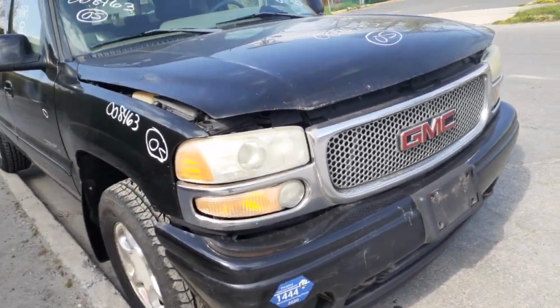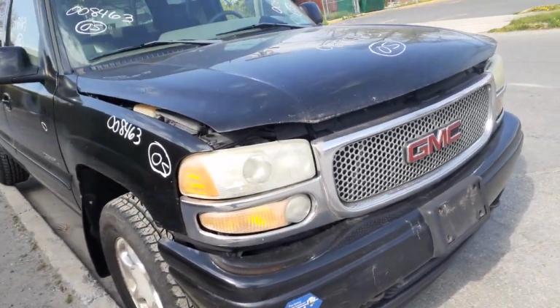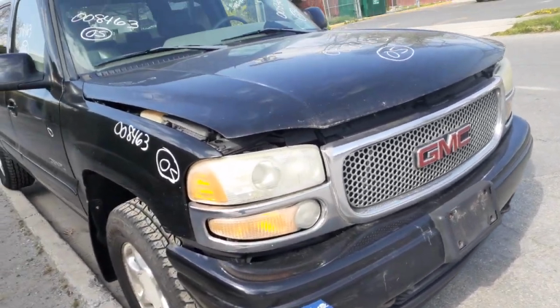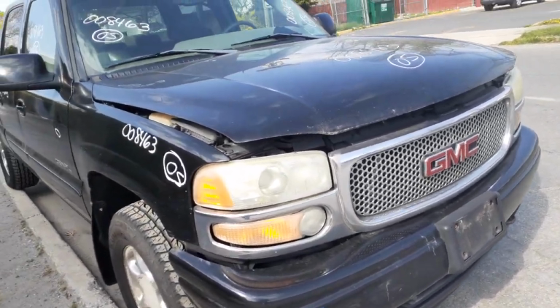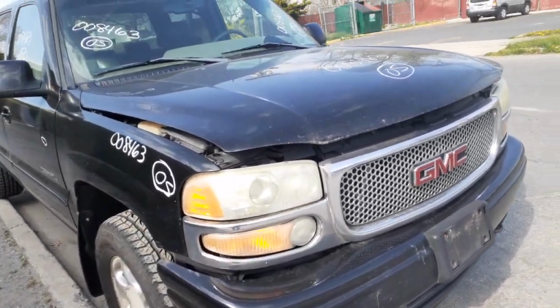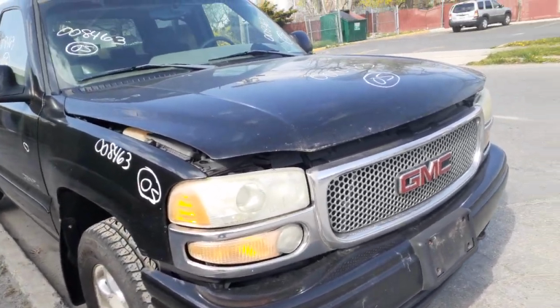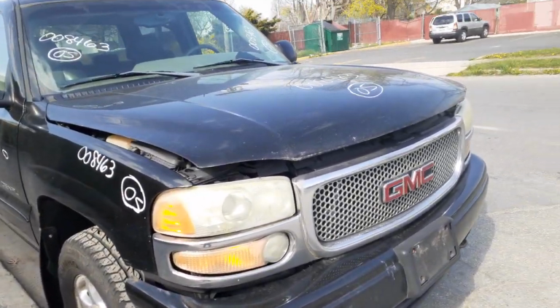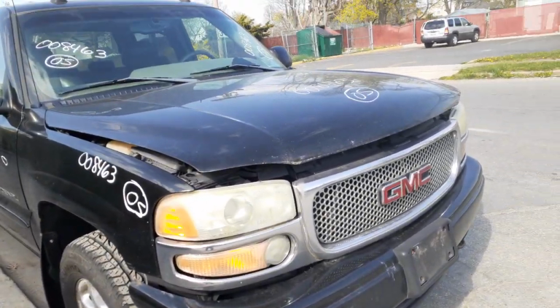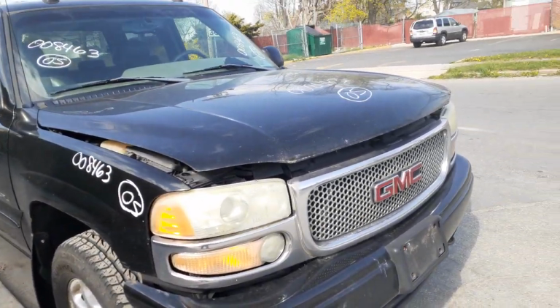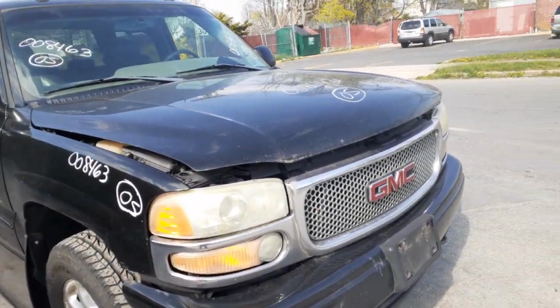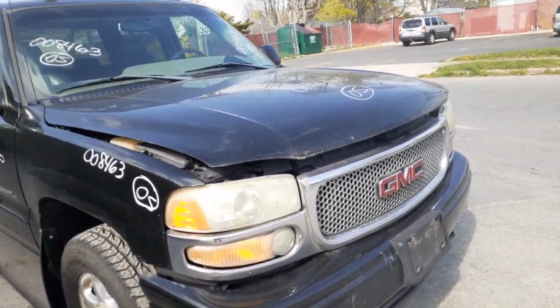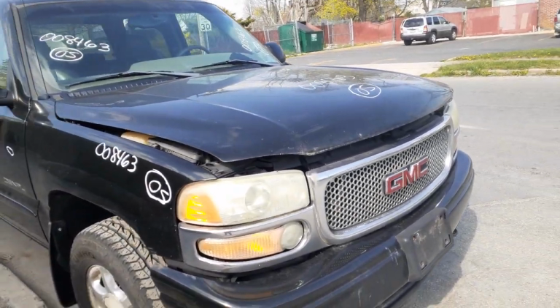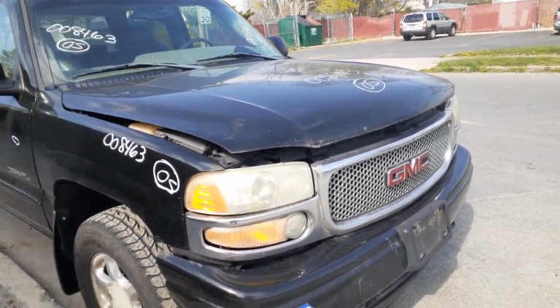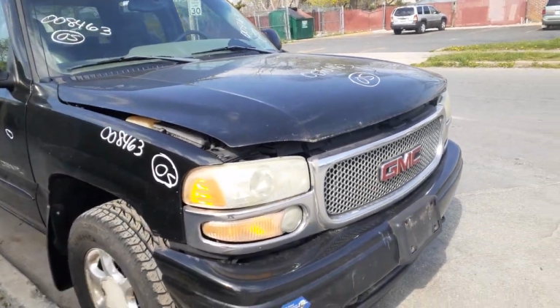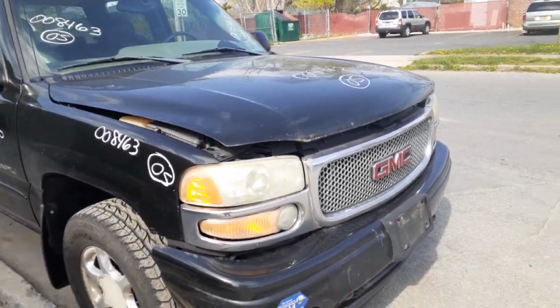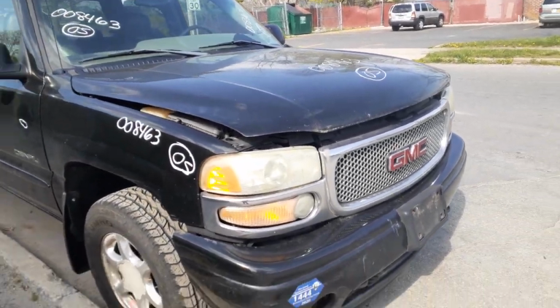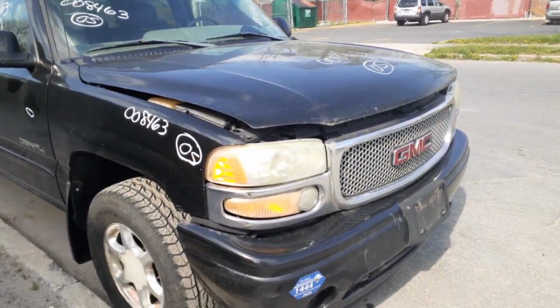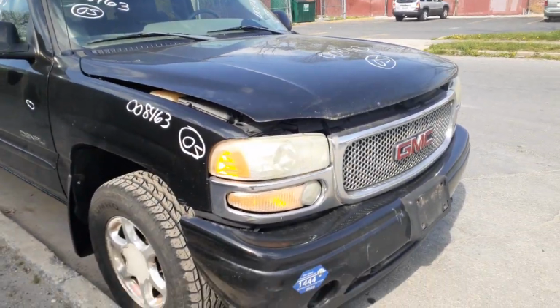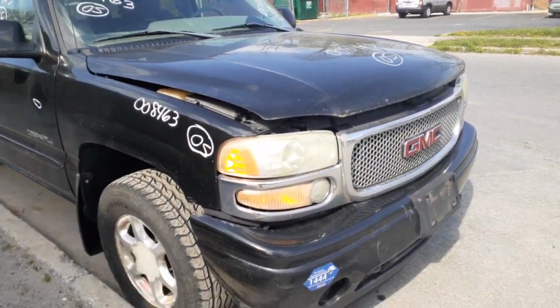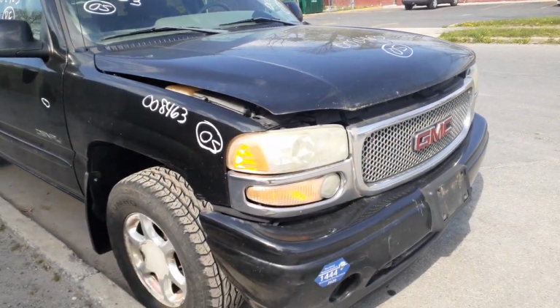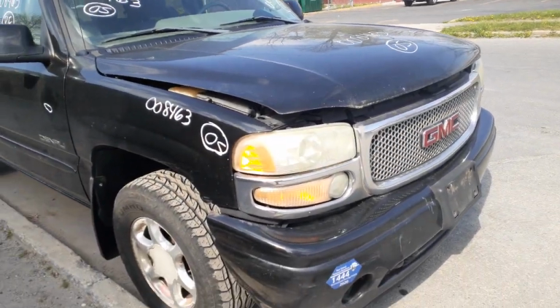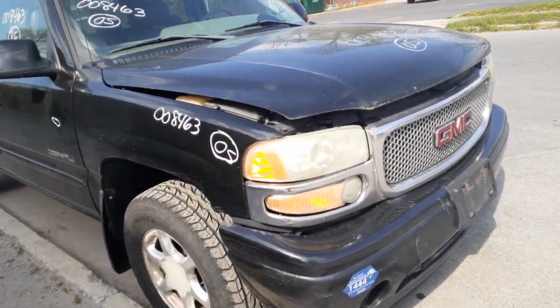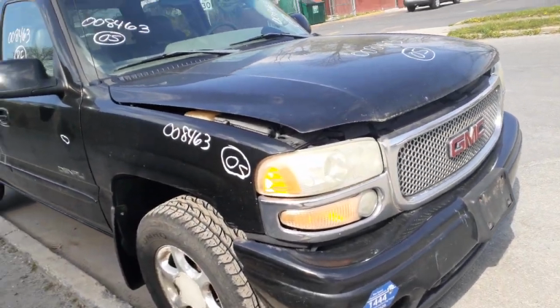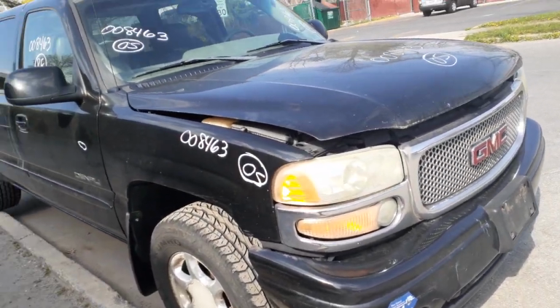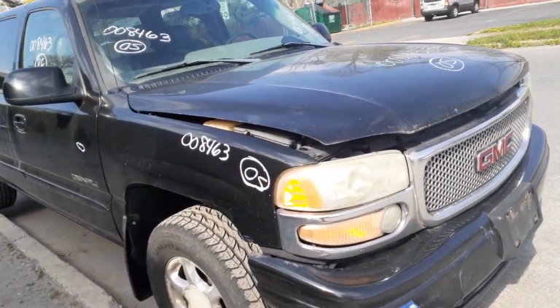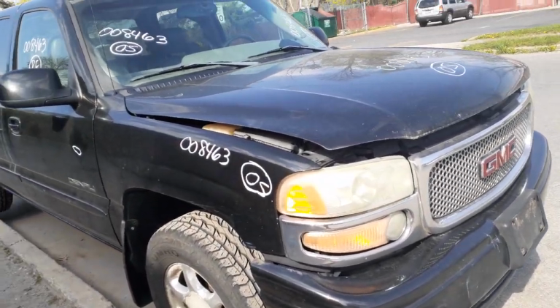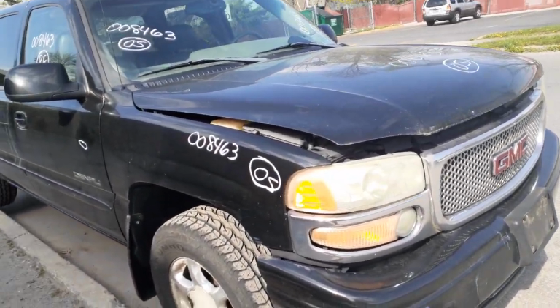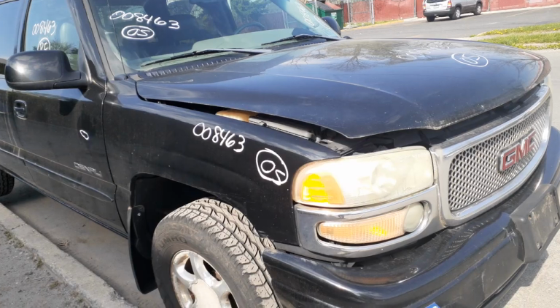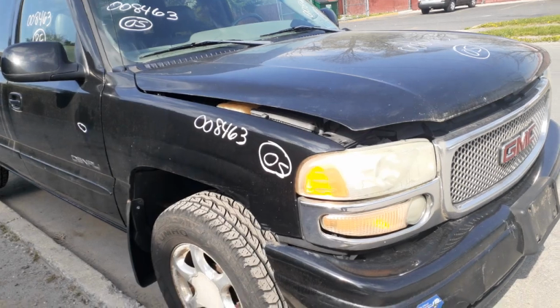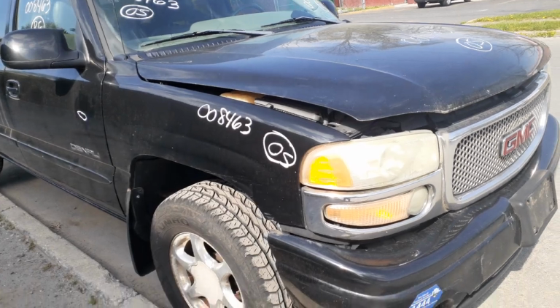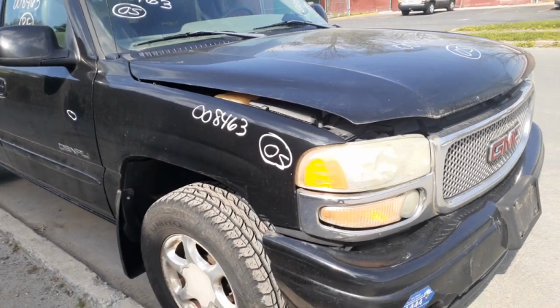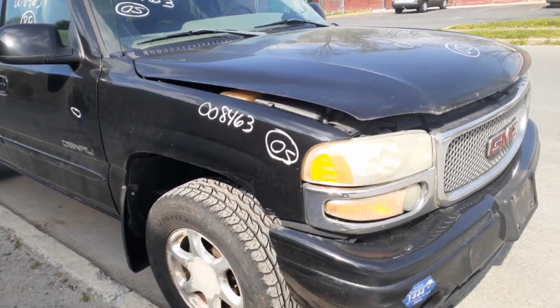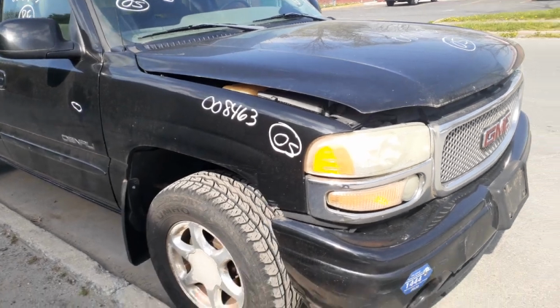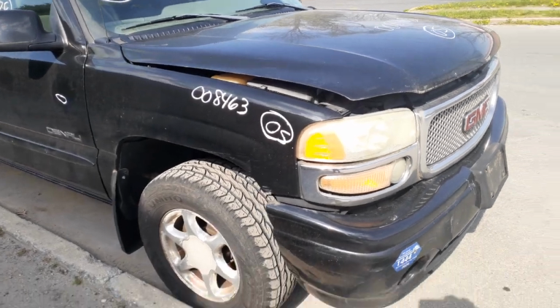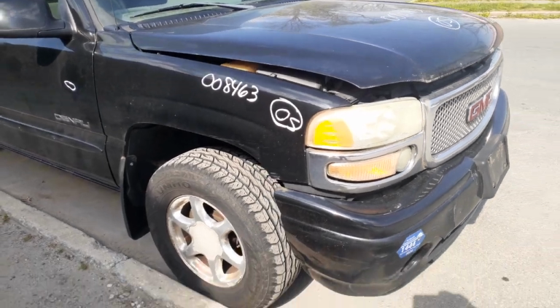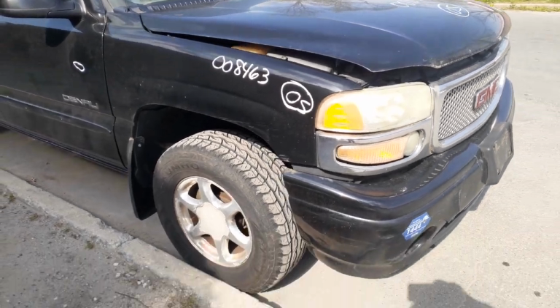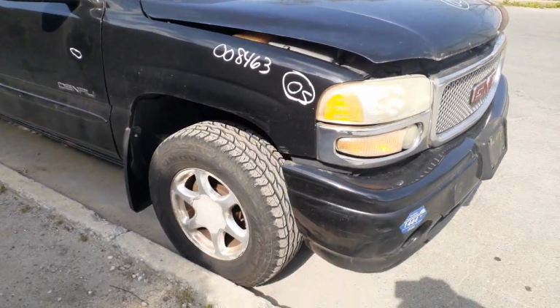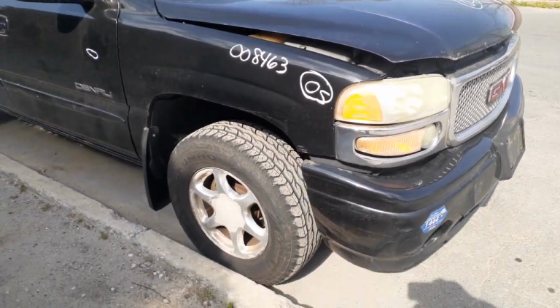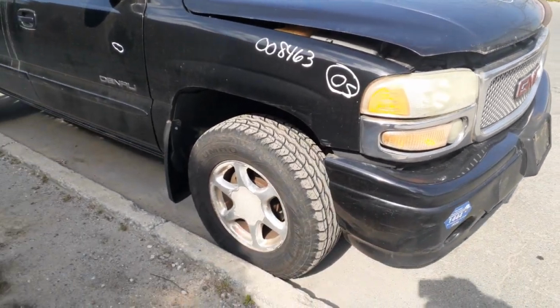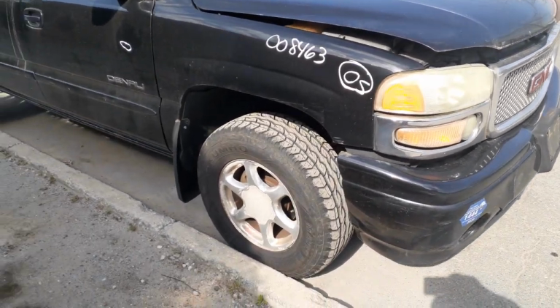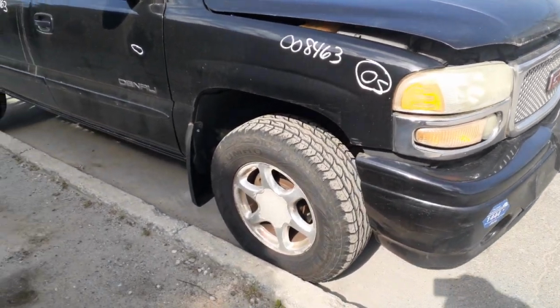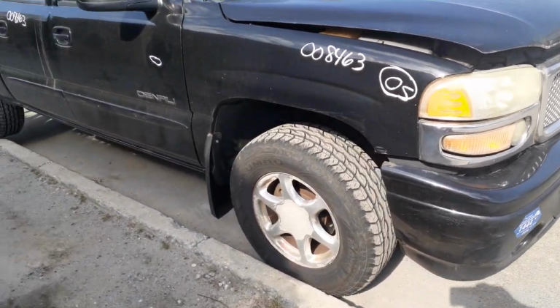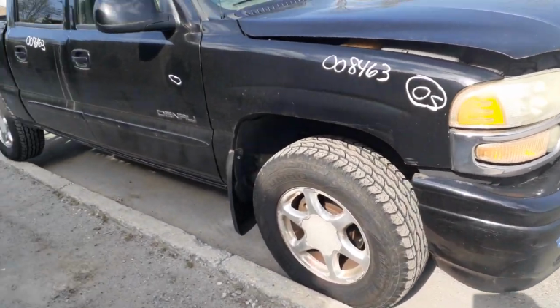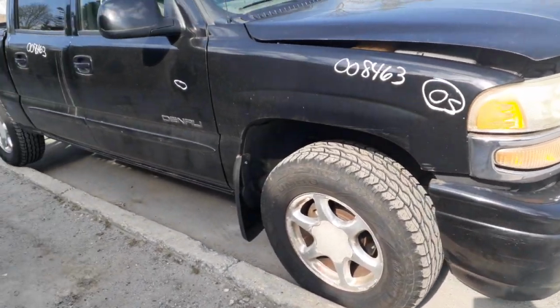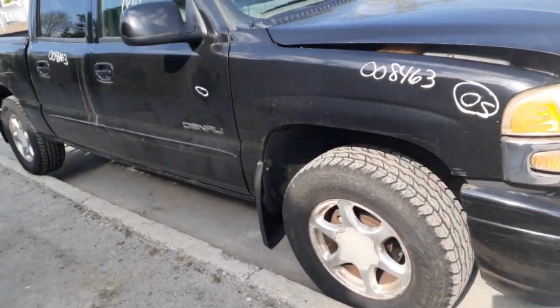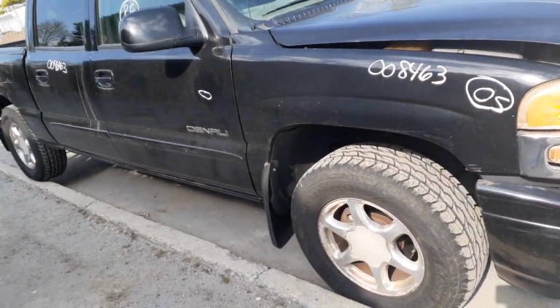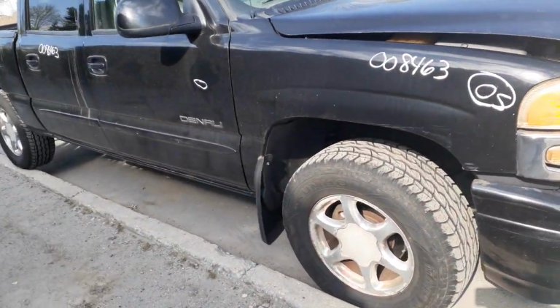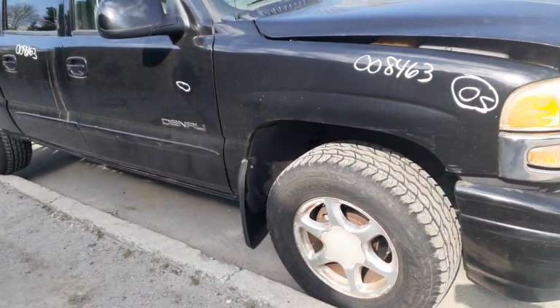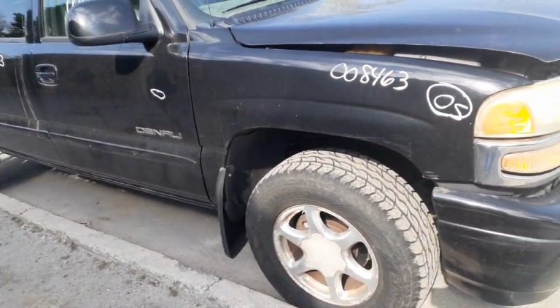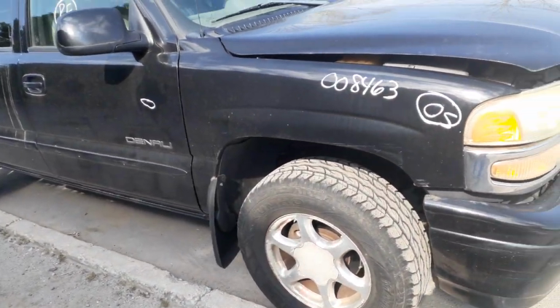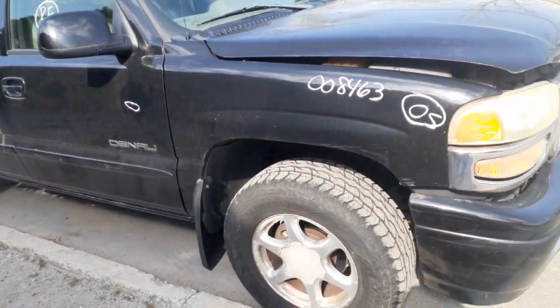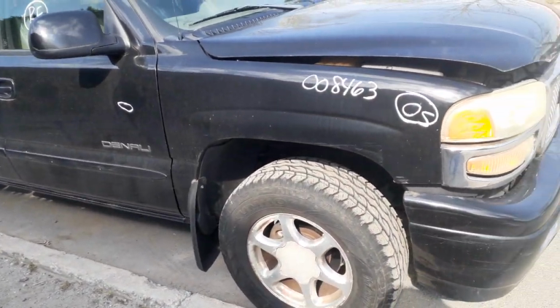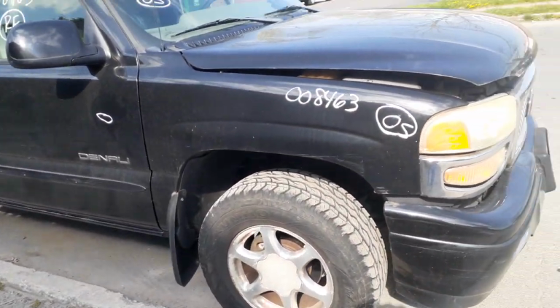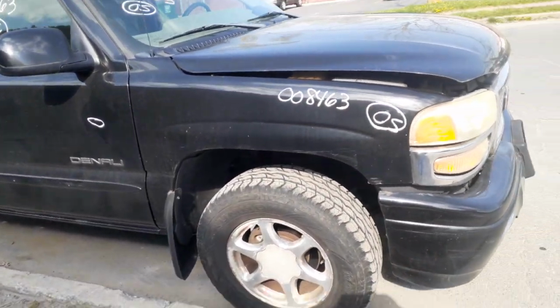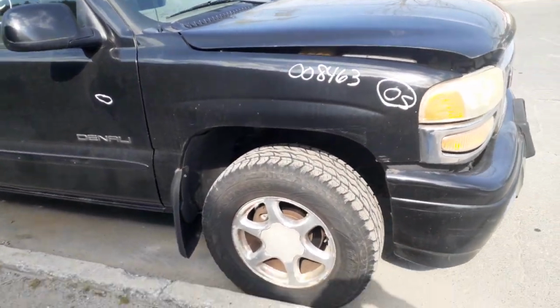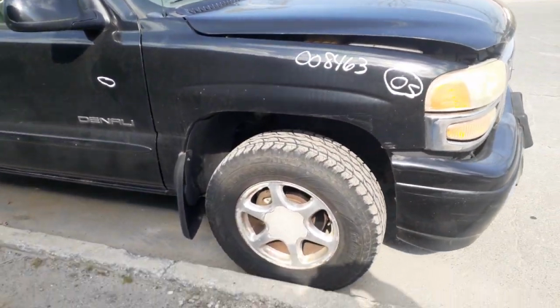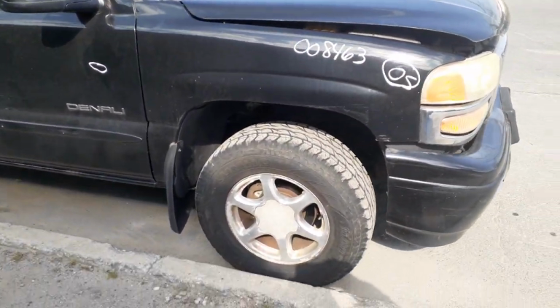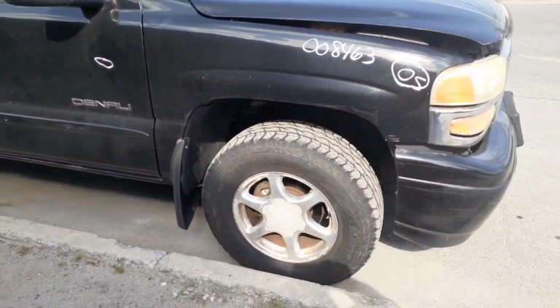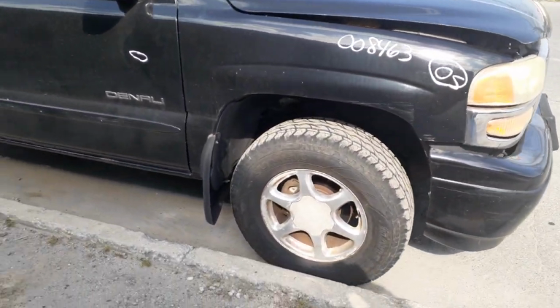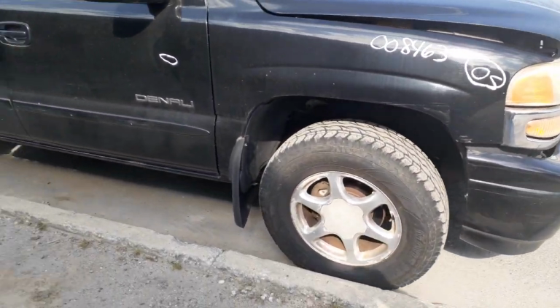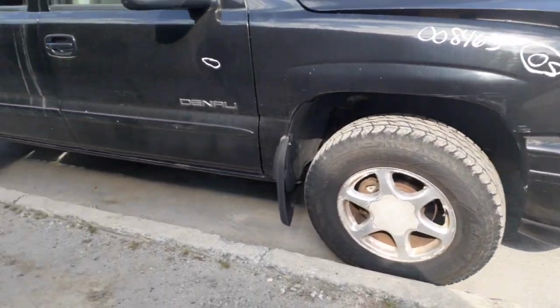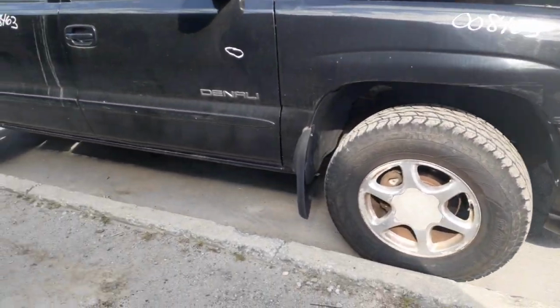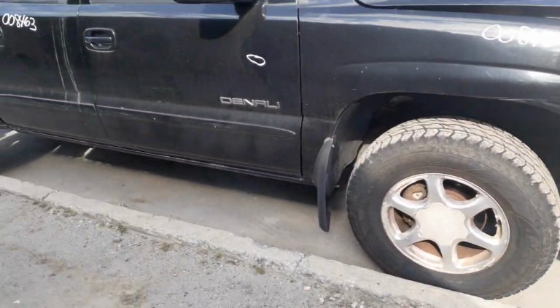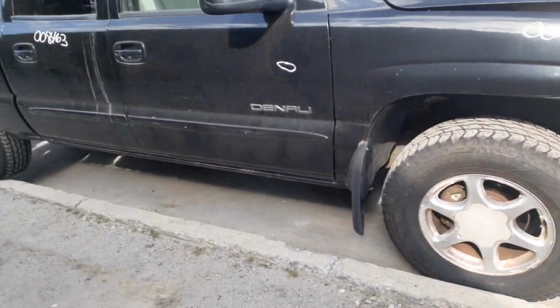The hood looks good, but underneath when you pick it up, it's all rotted. You do have left and right side fenders with a couple of dings in them.